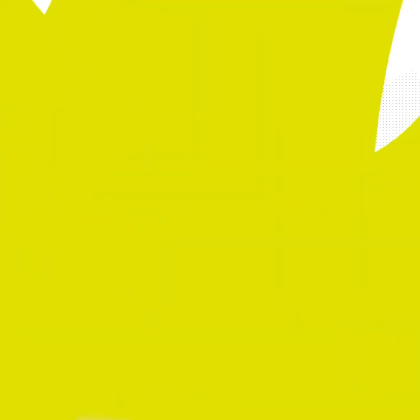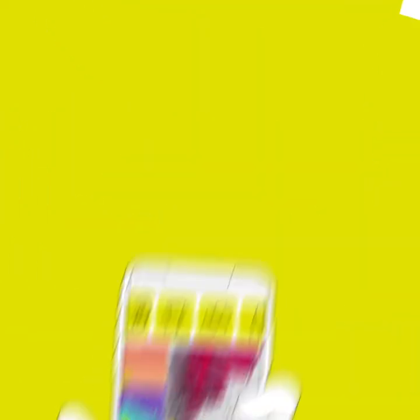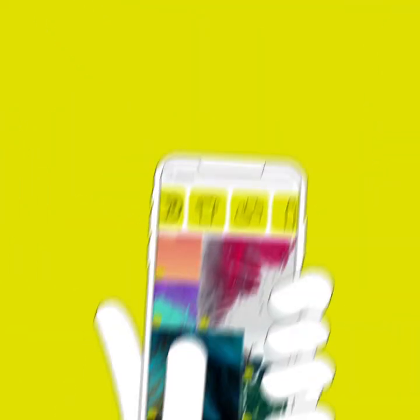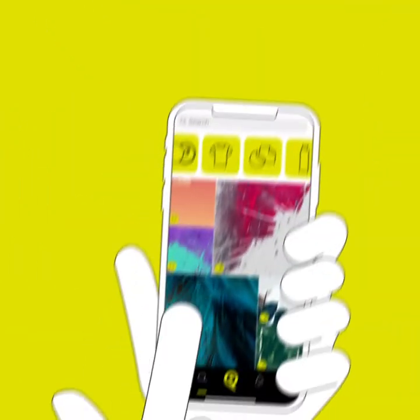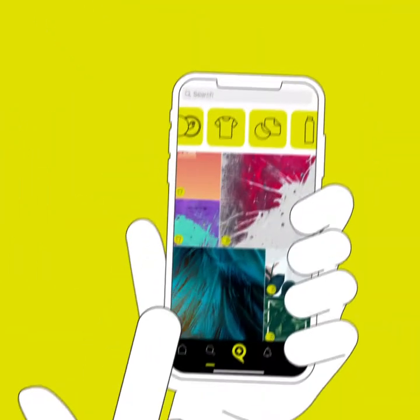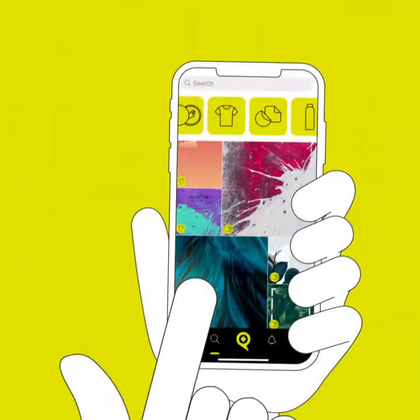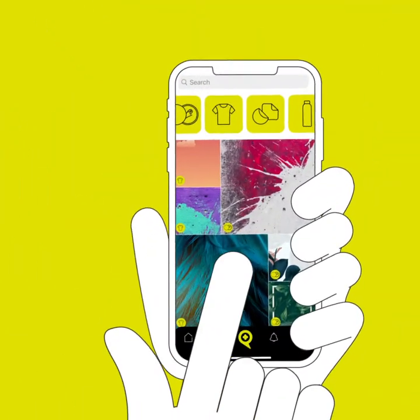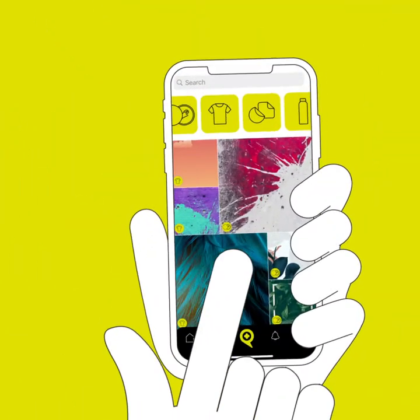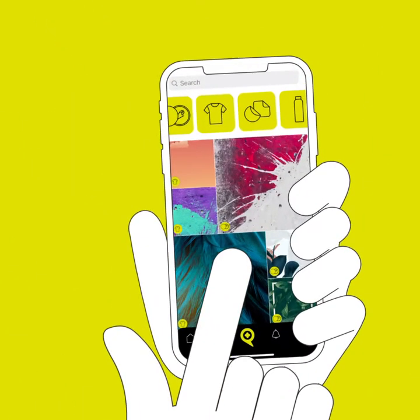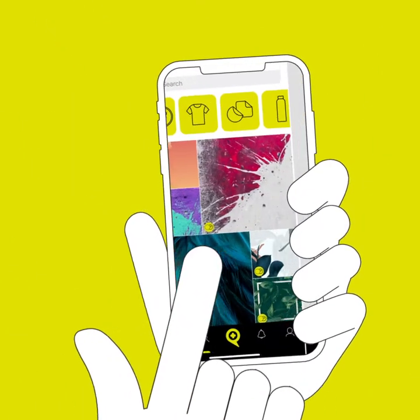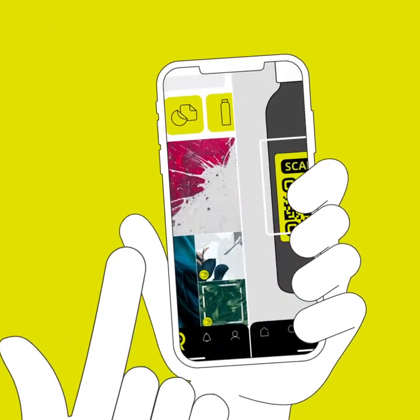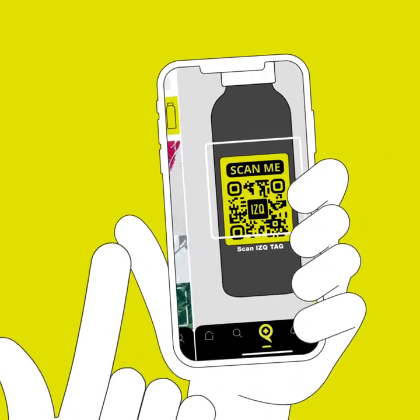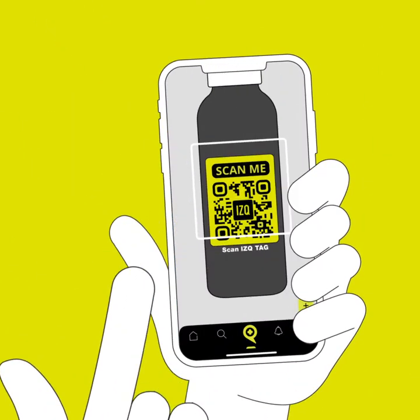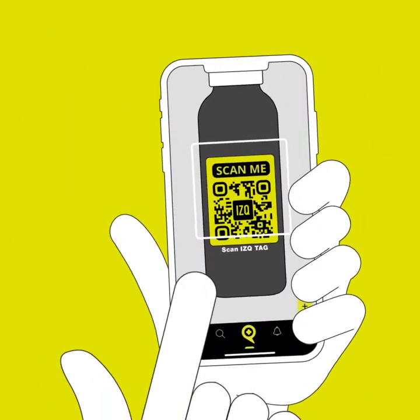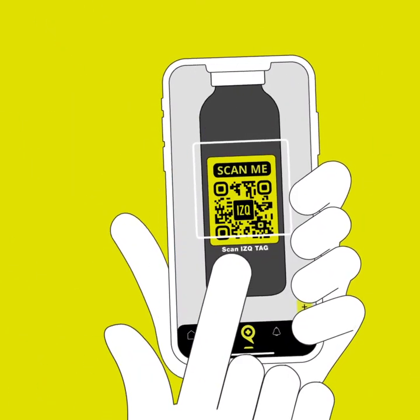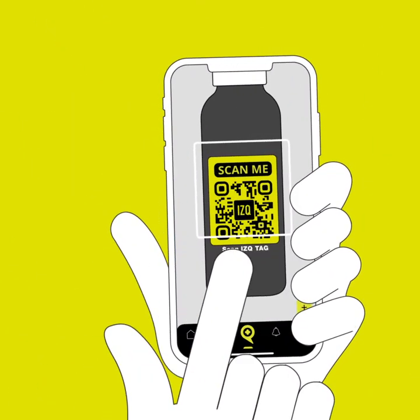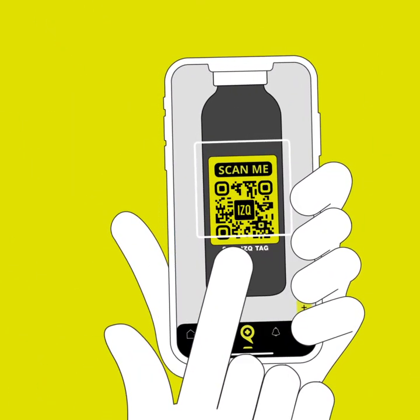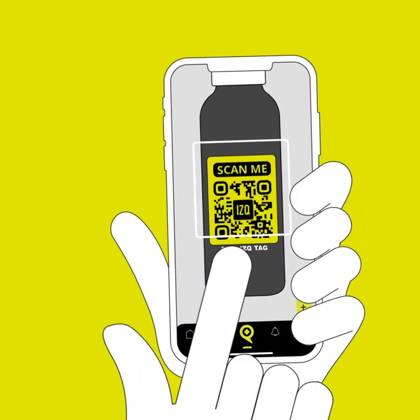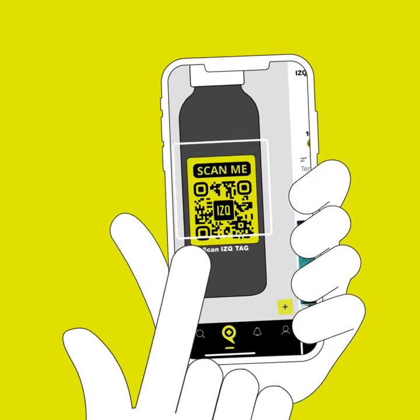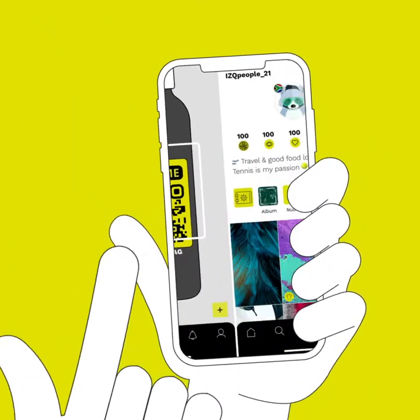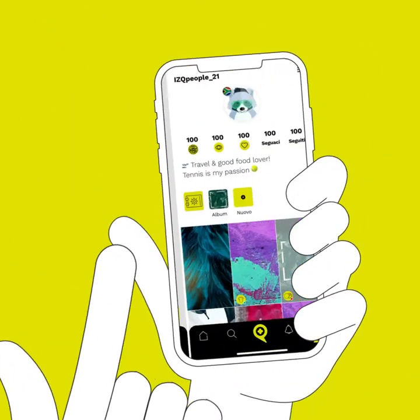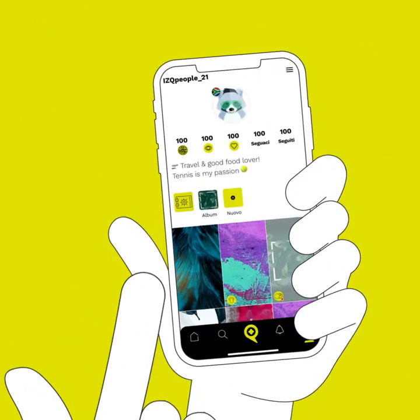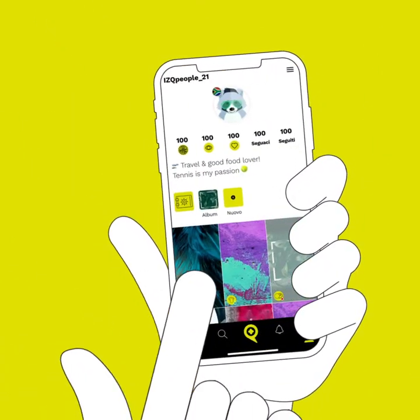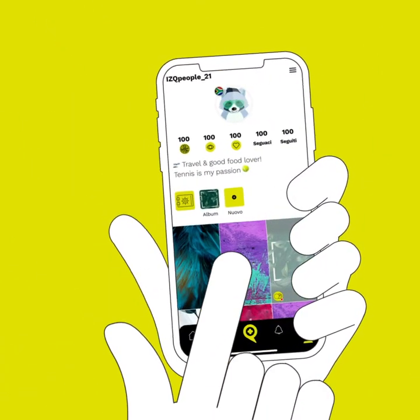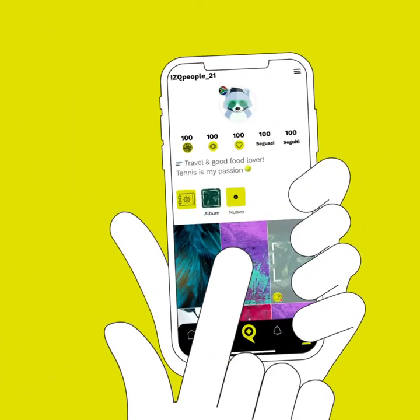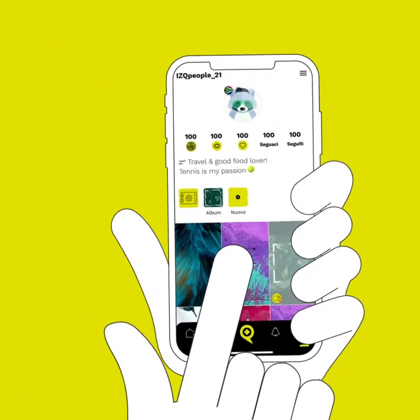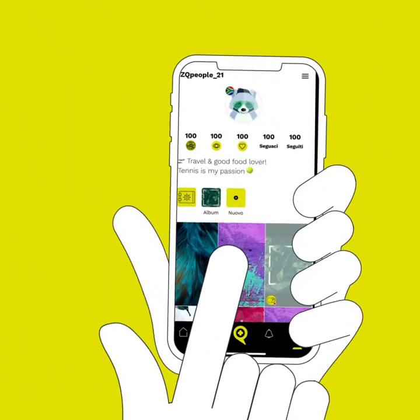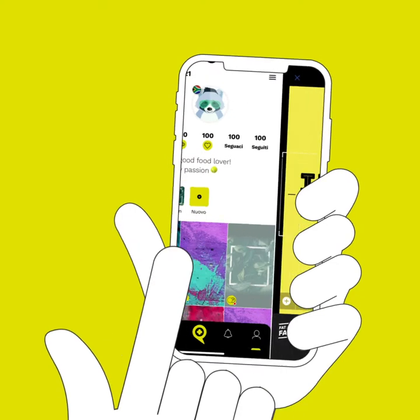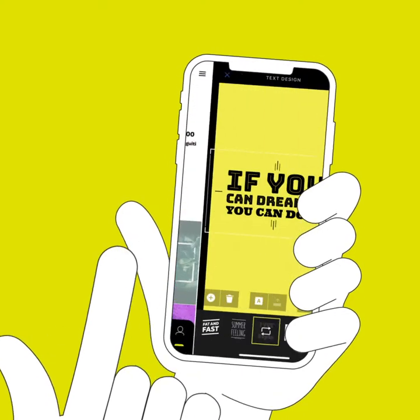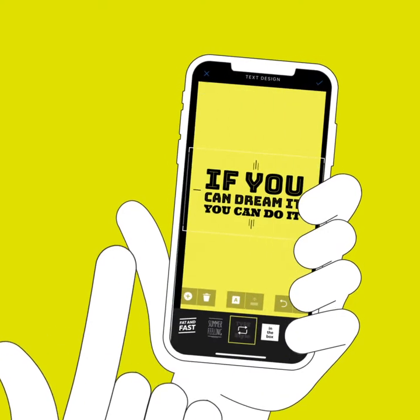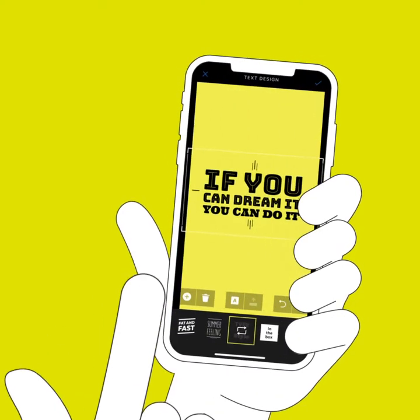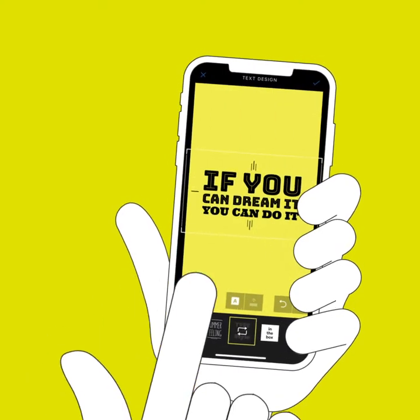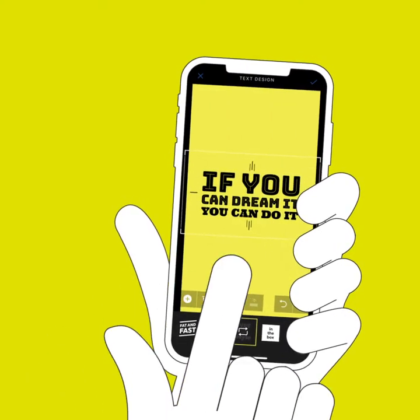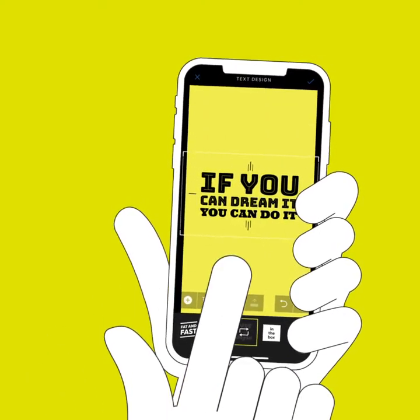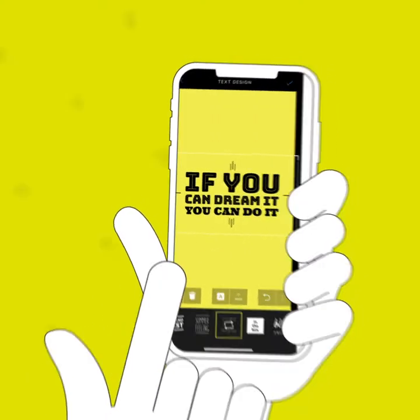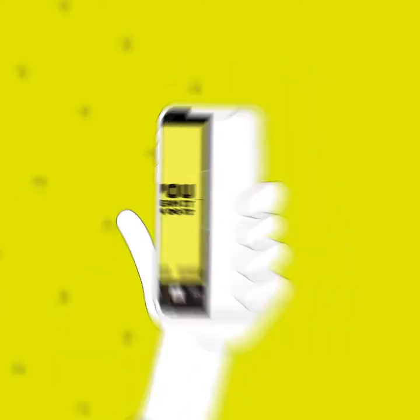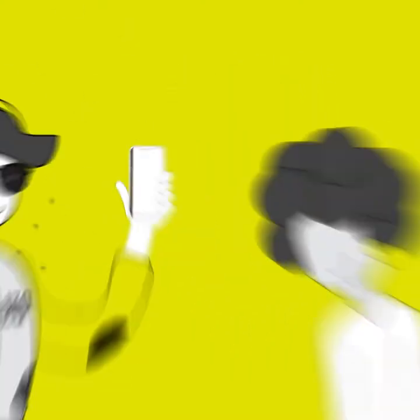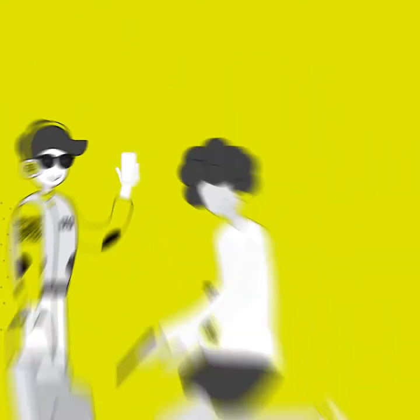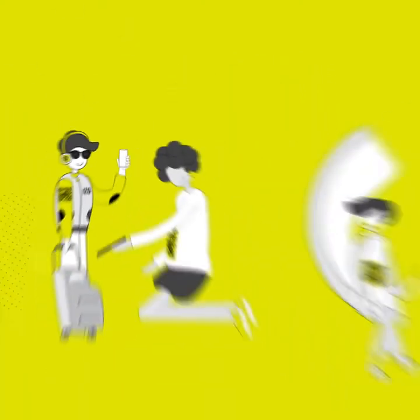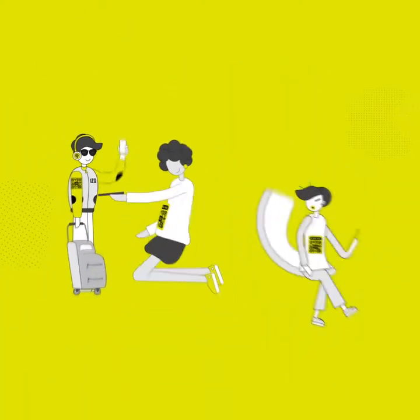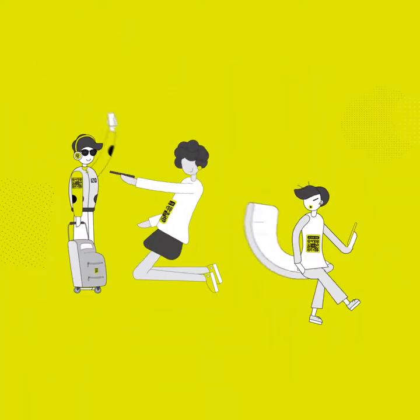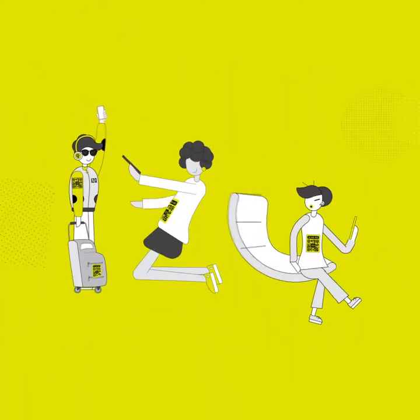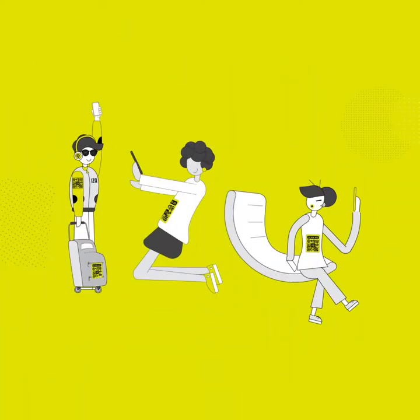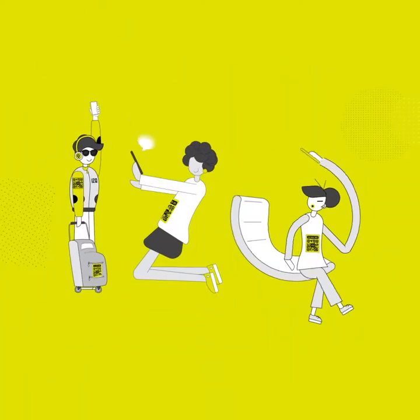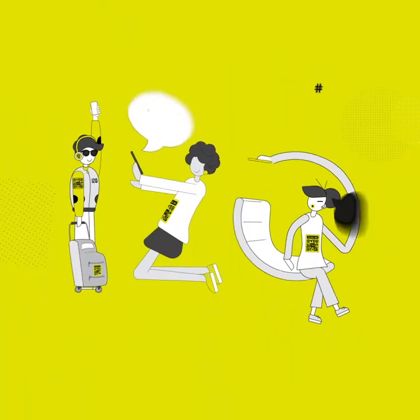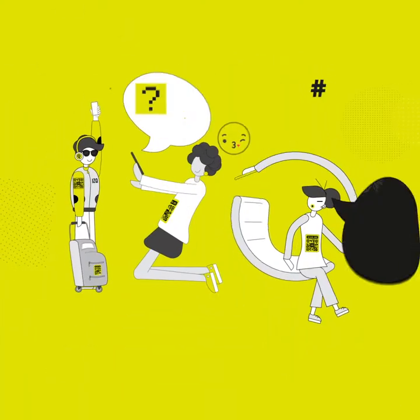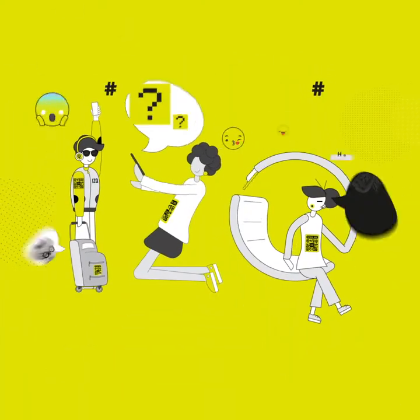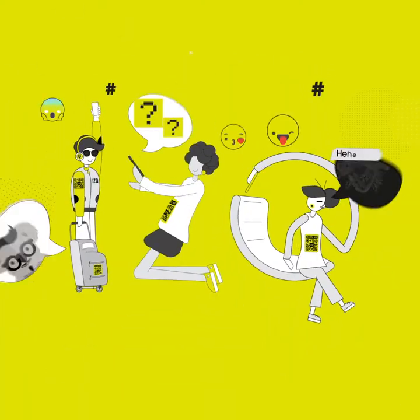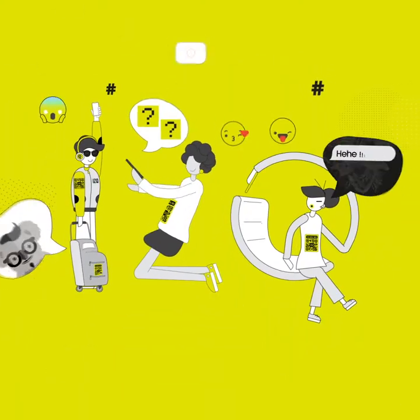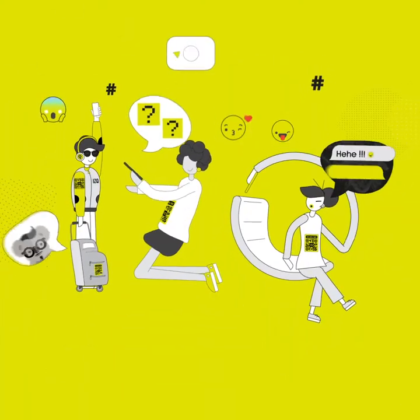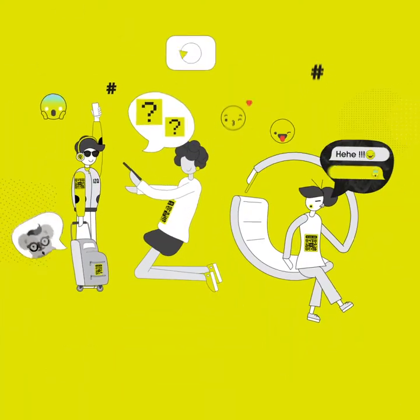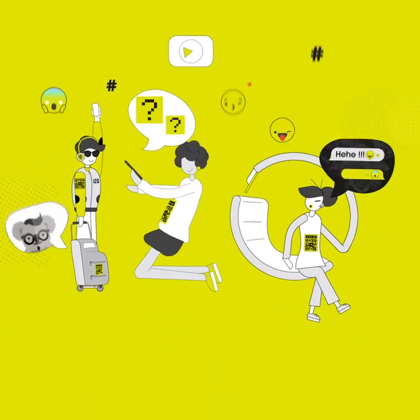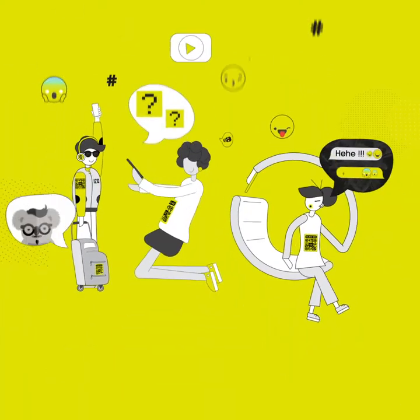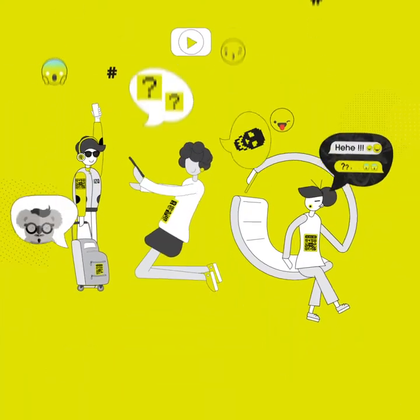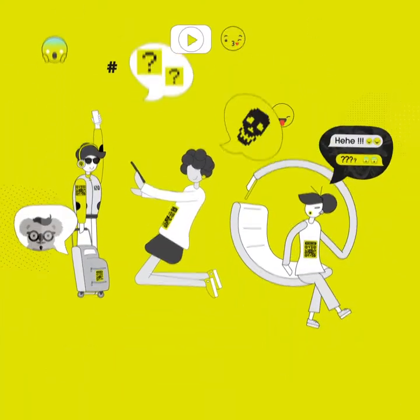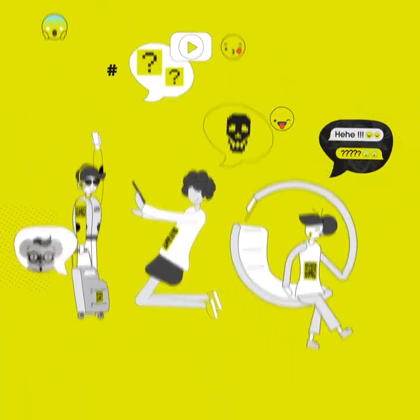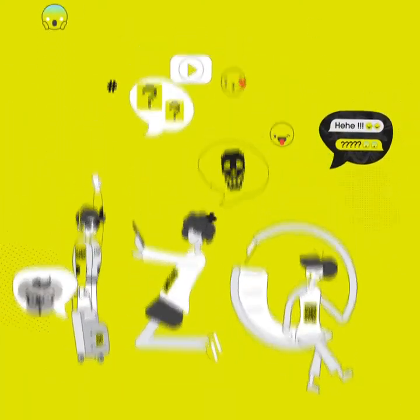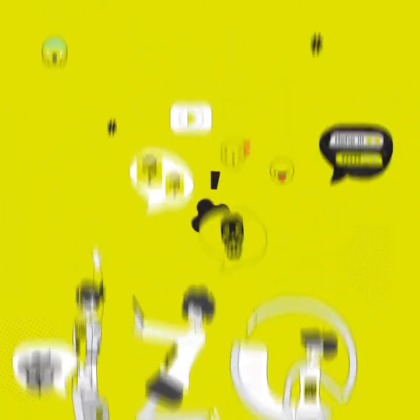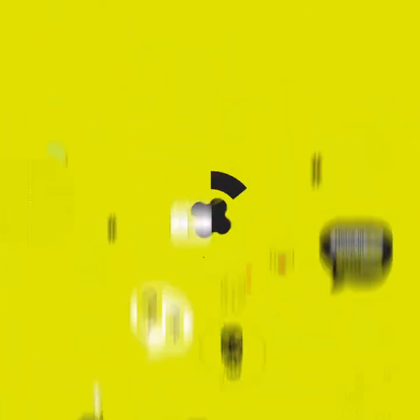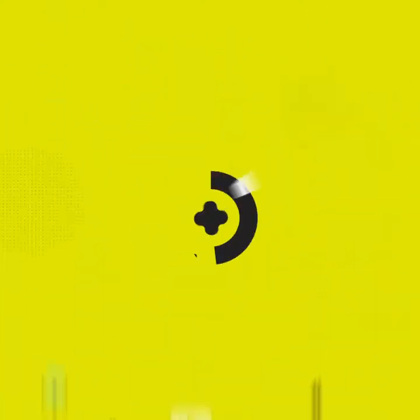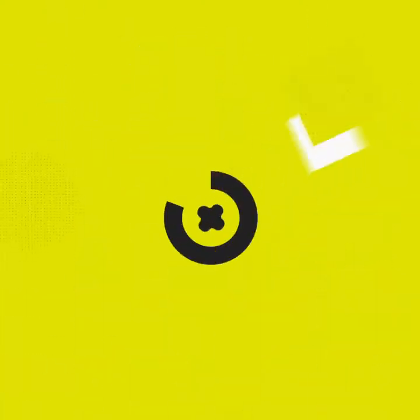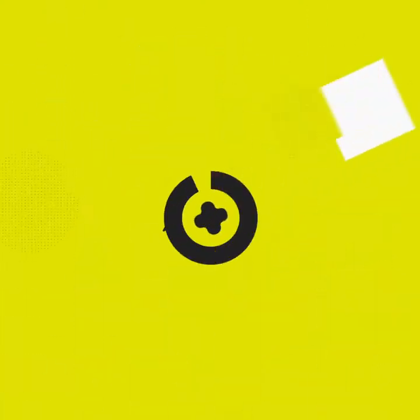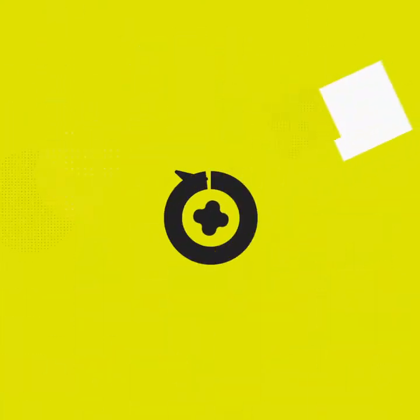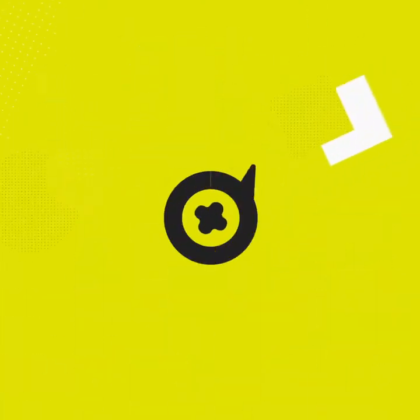Well, what are you waiting for? Enter It's Q. It's Q is a new social tag that is creative, fun, useful, and smart.